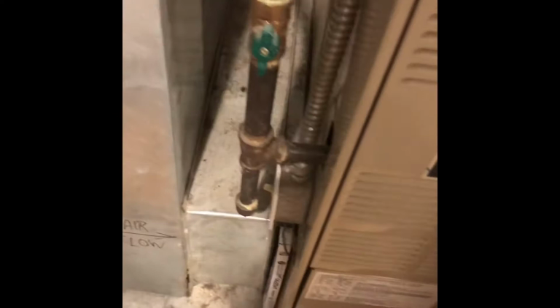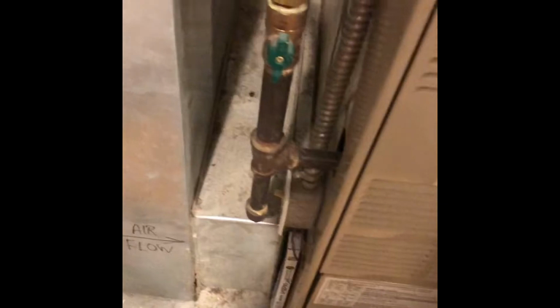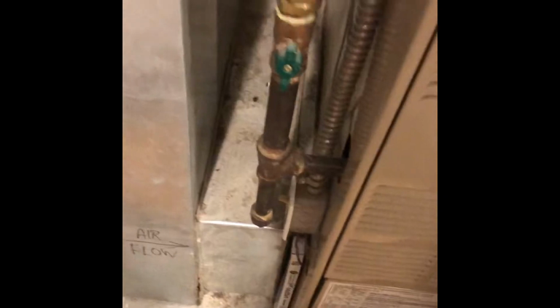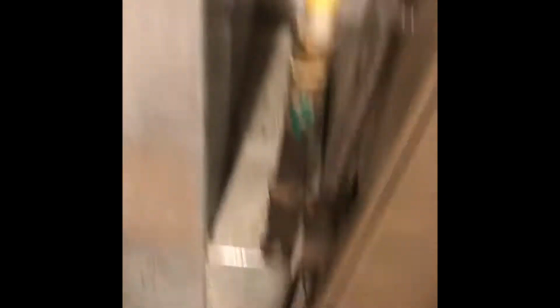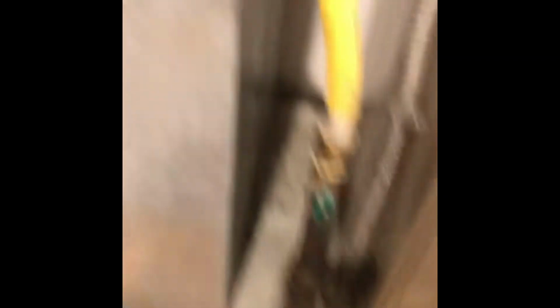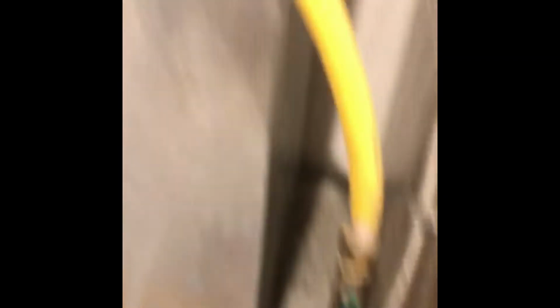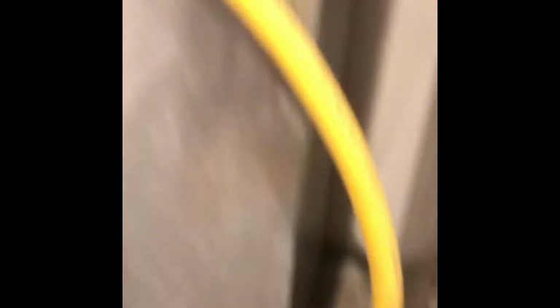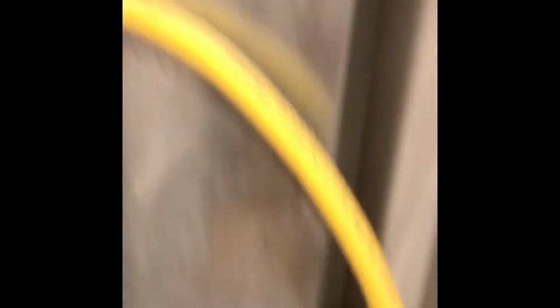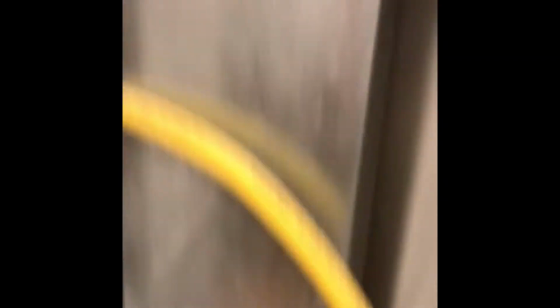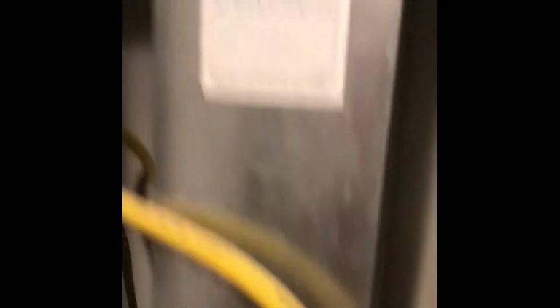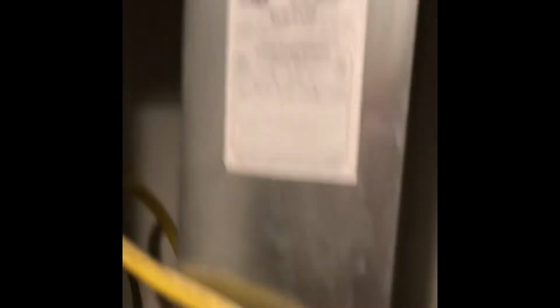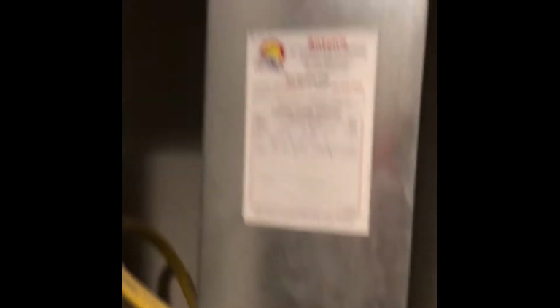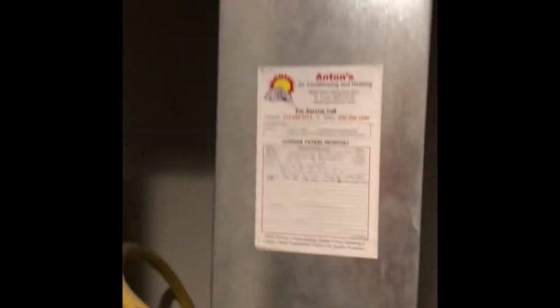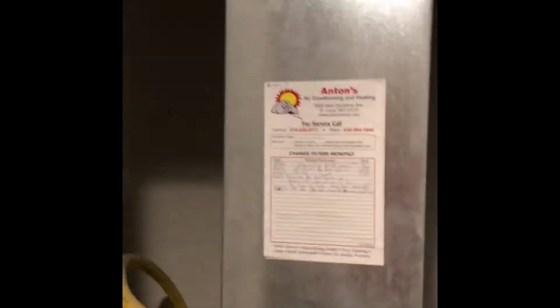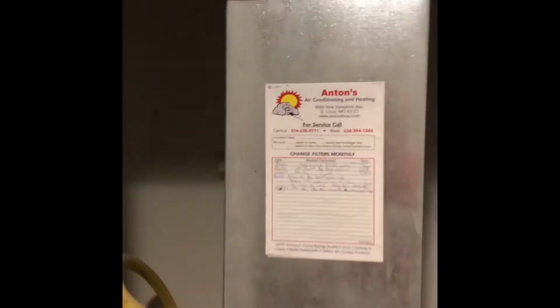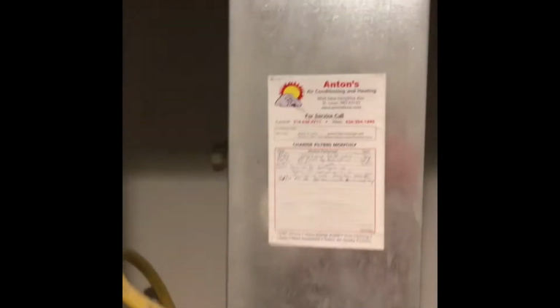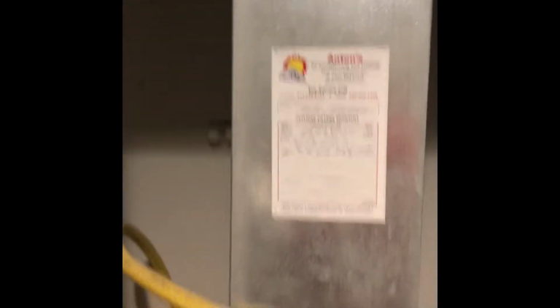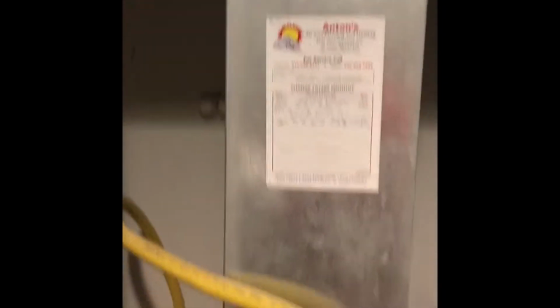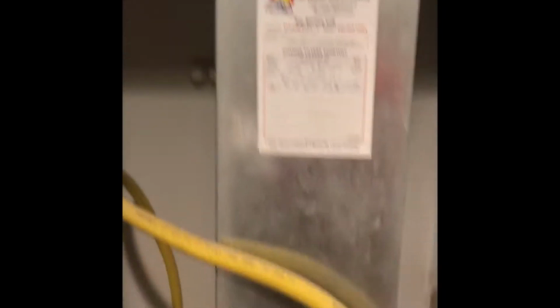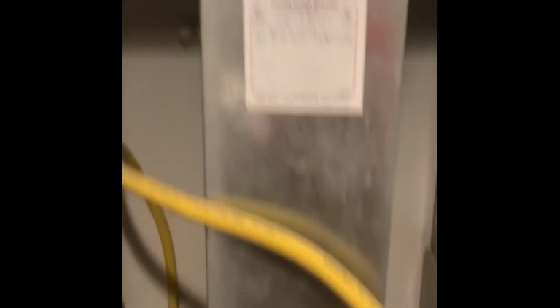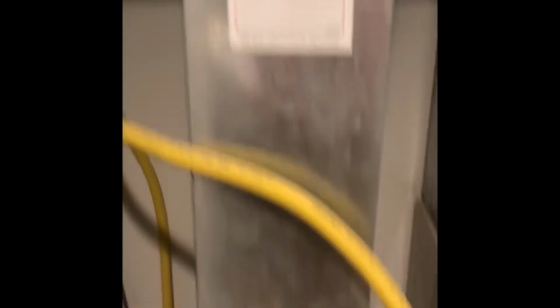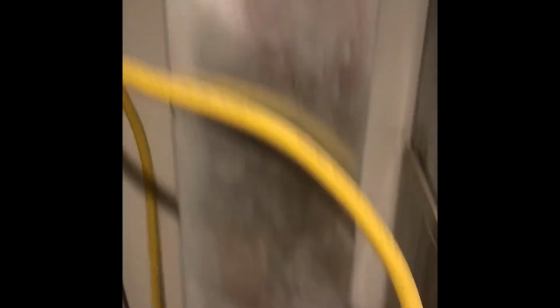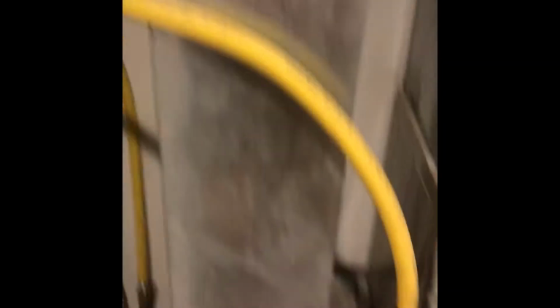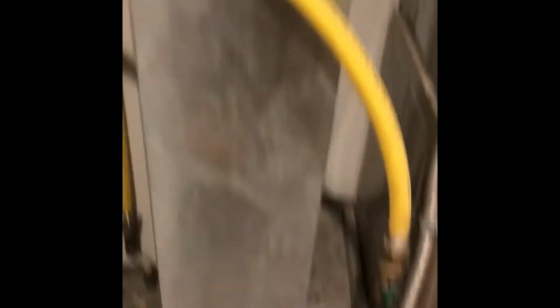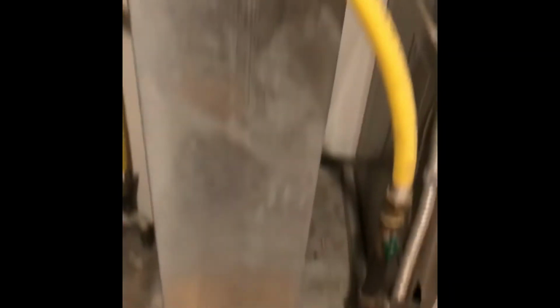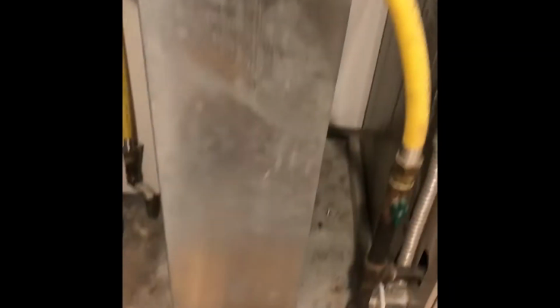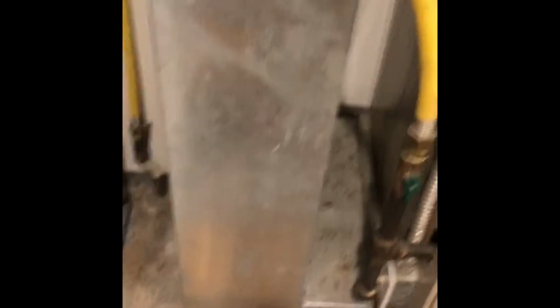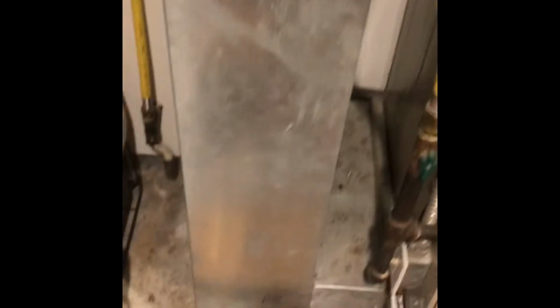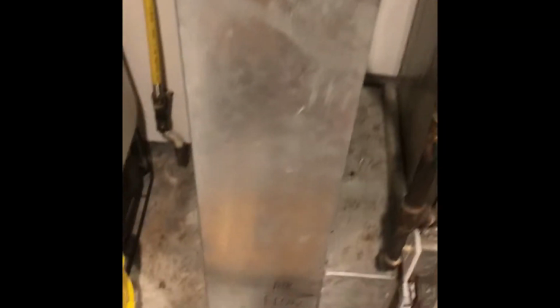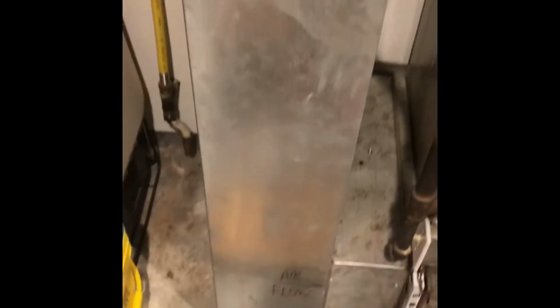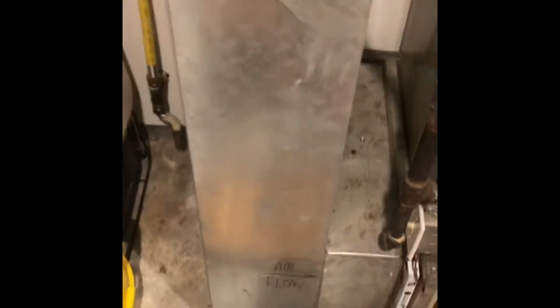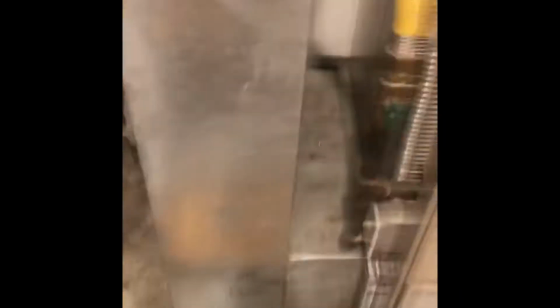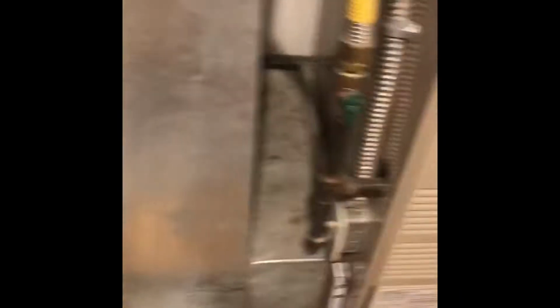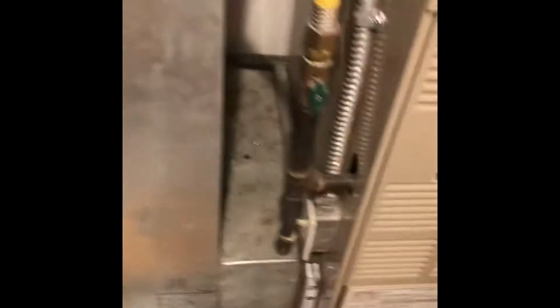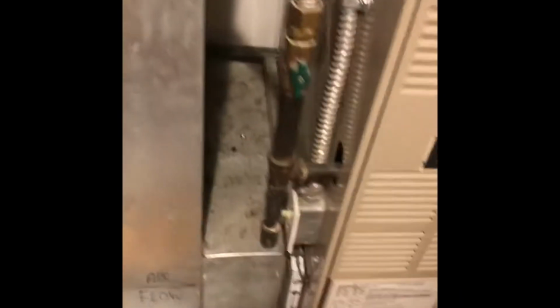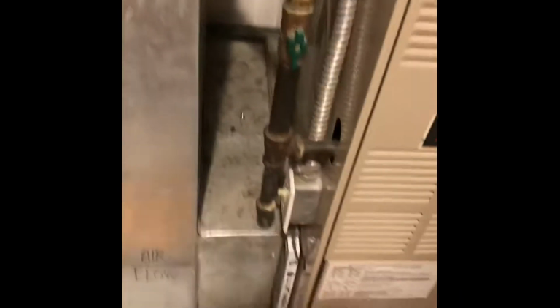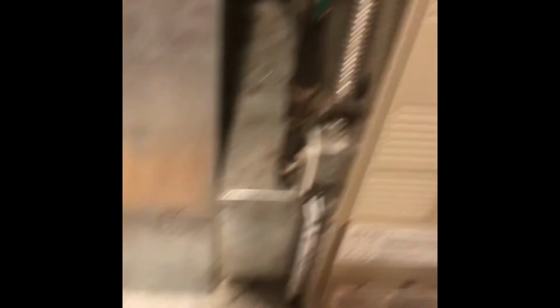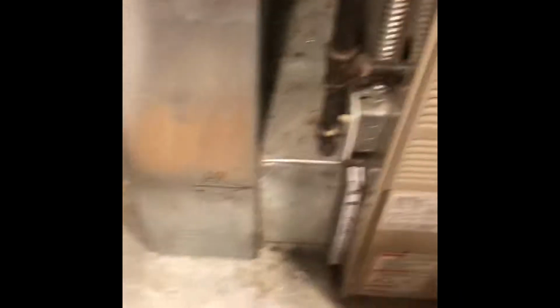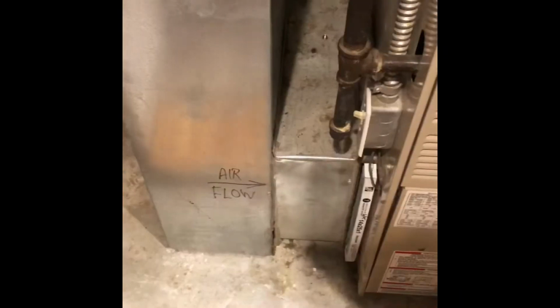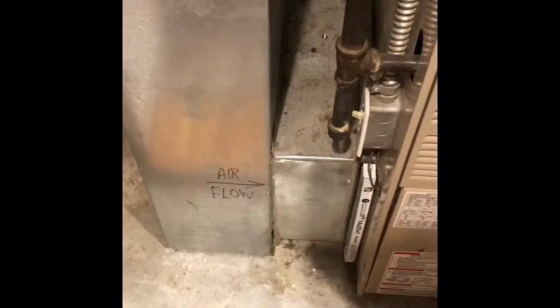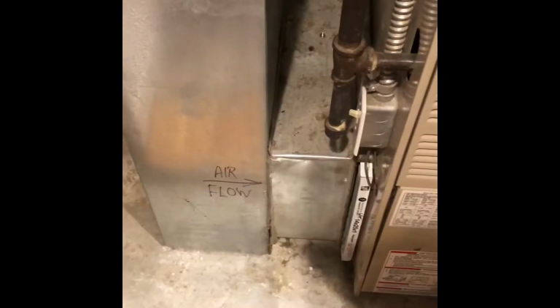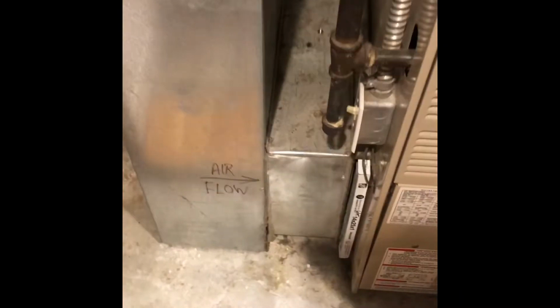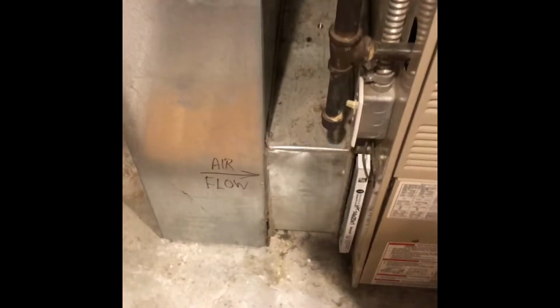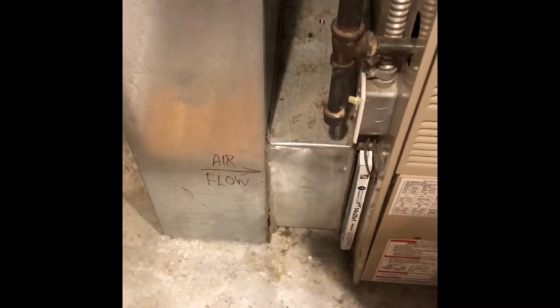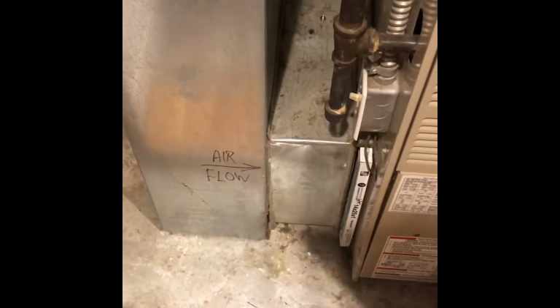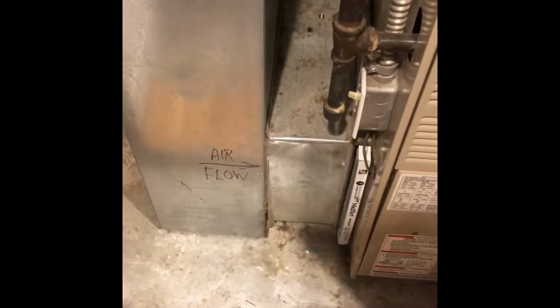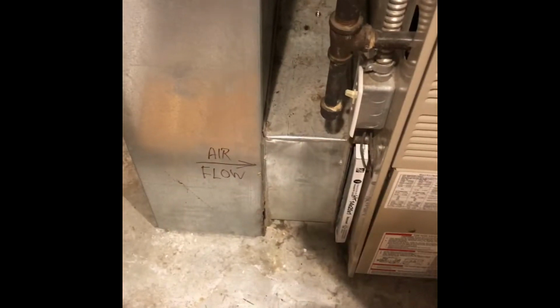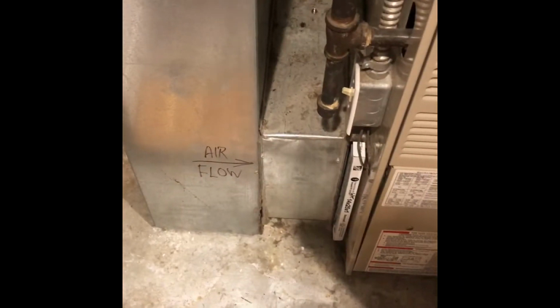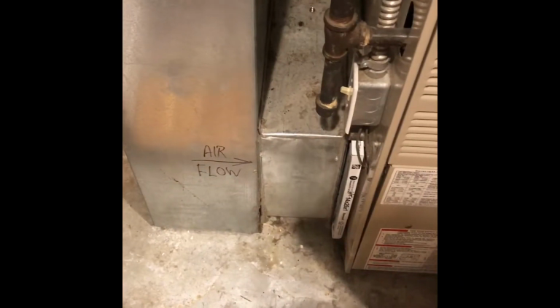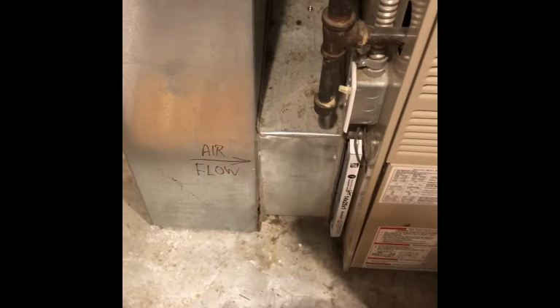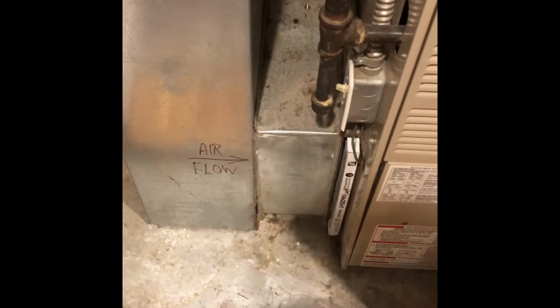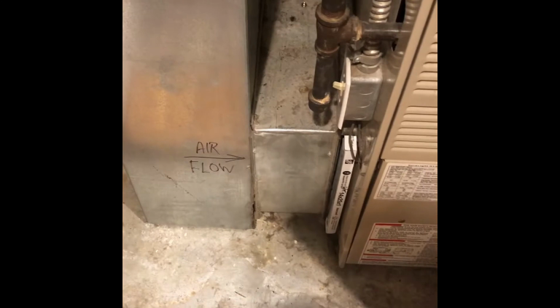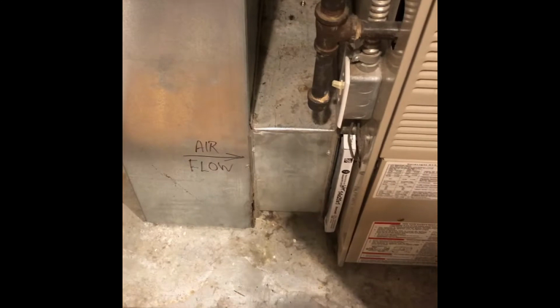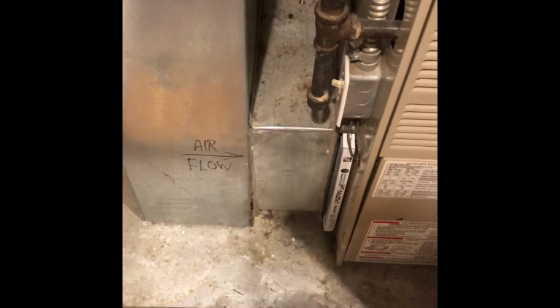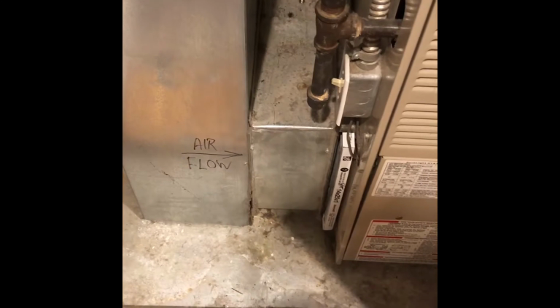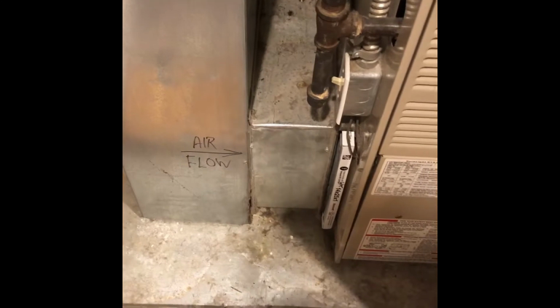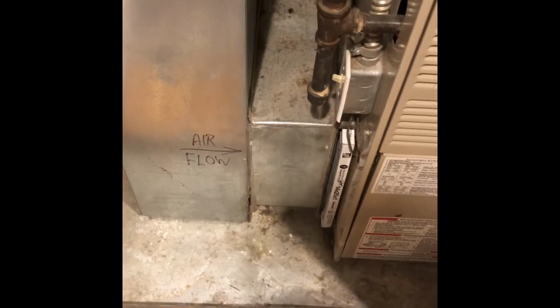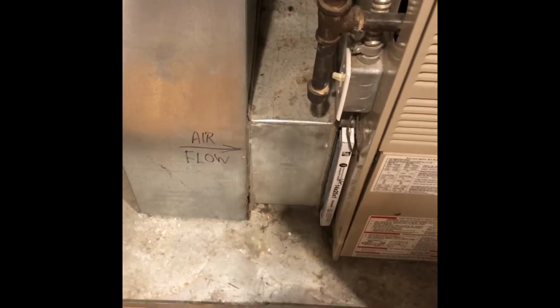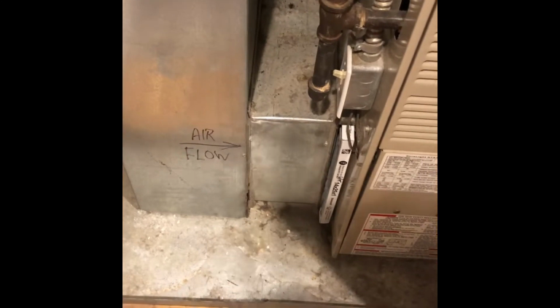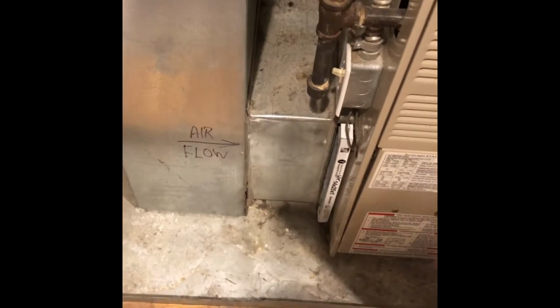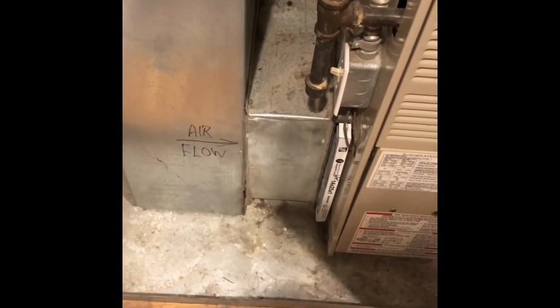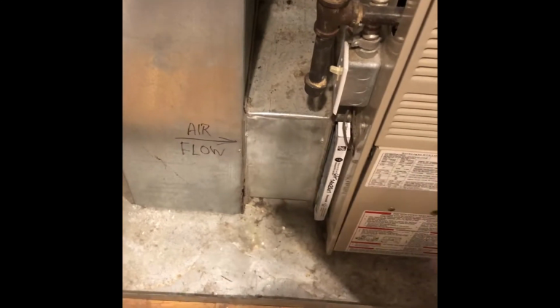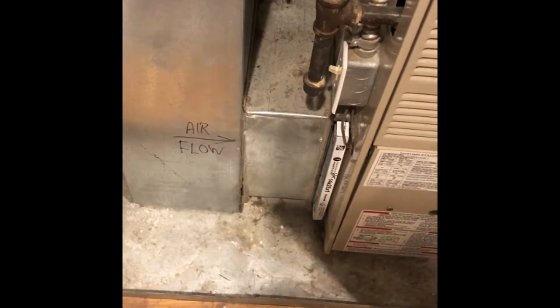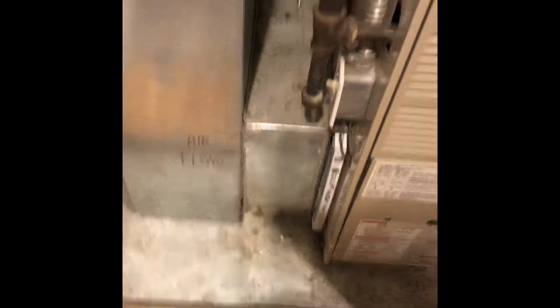The return drop is okay — it's properly sized, so we can reuse the existing return drop. We'll put a five-inch echo air medium filter down here on the bottom.